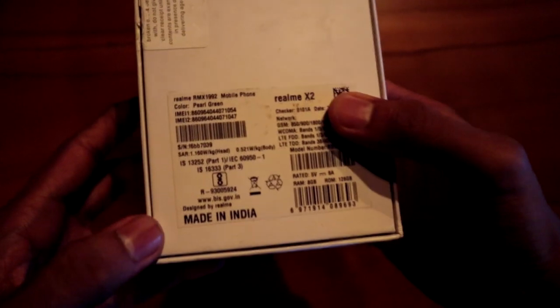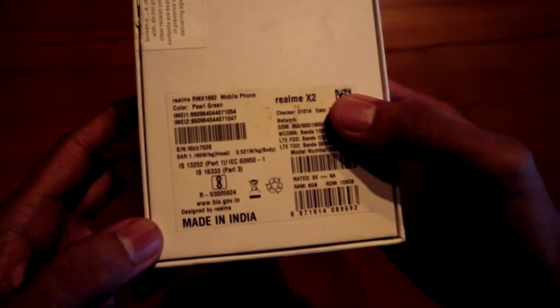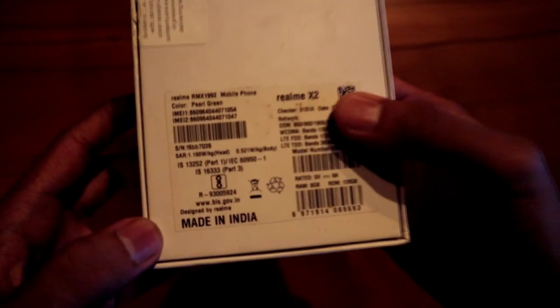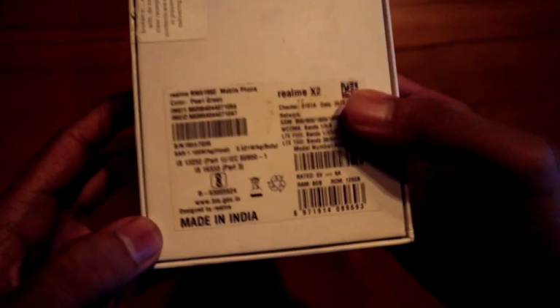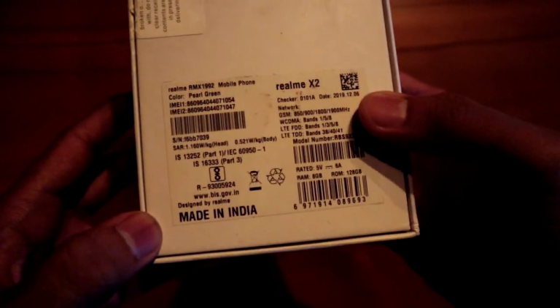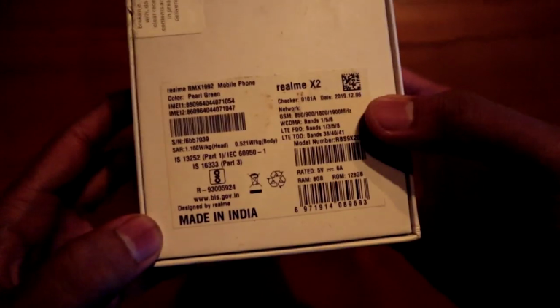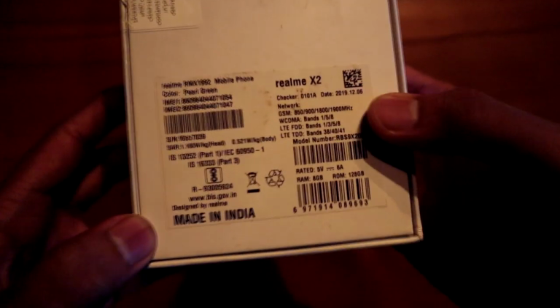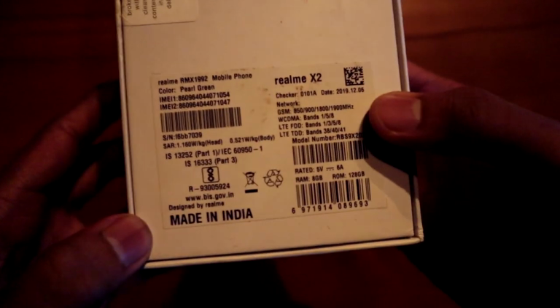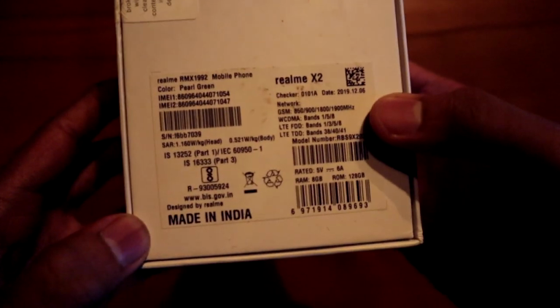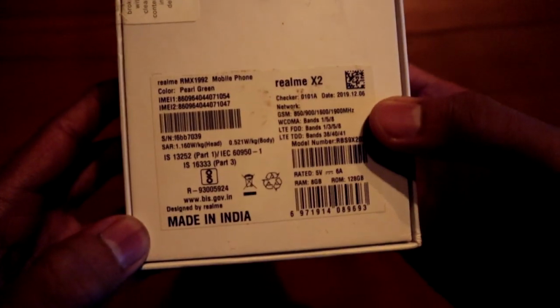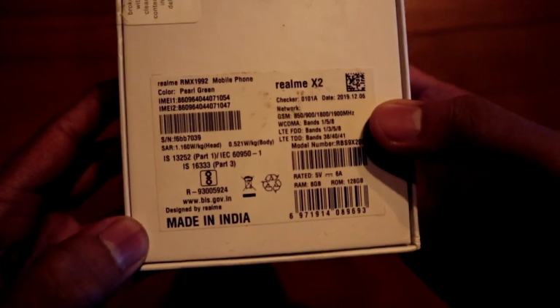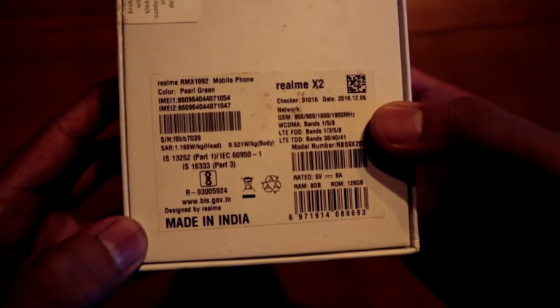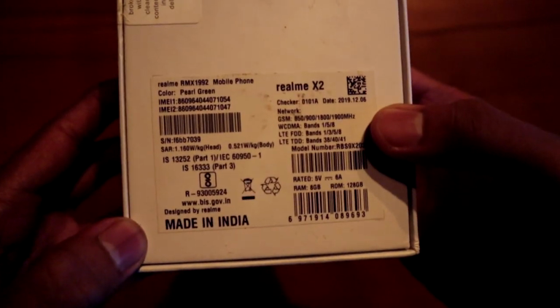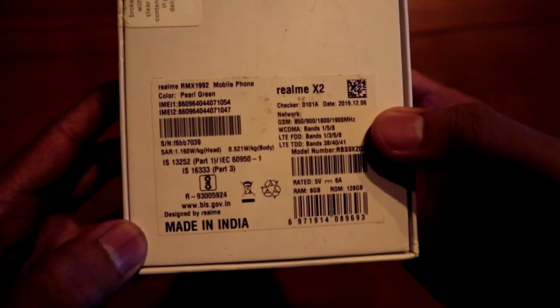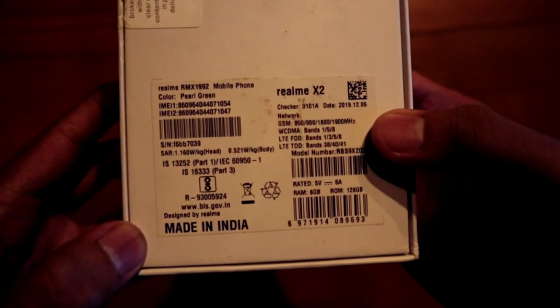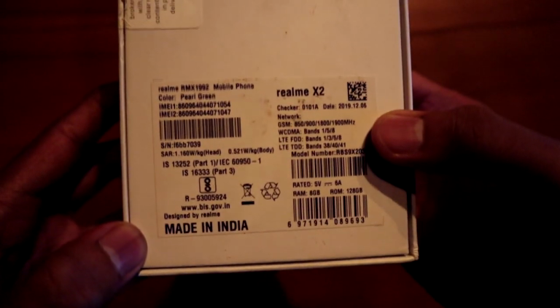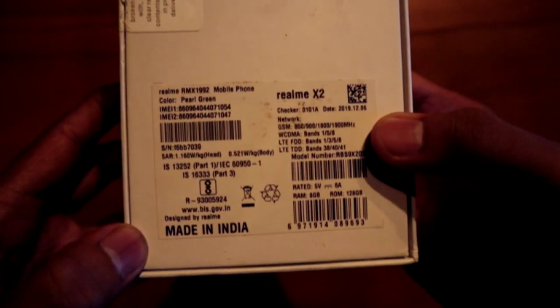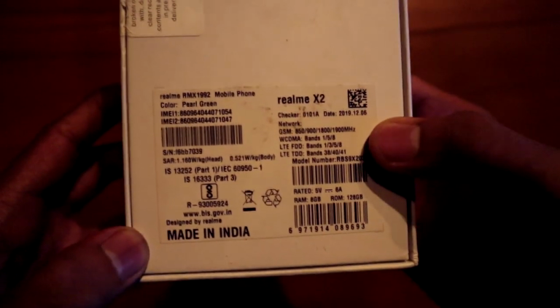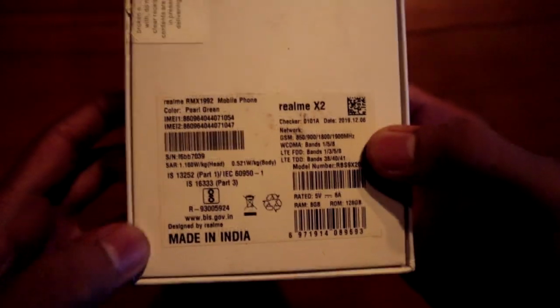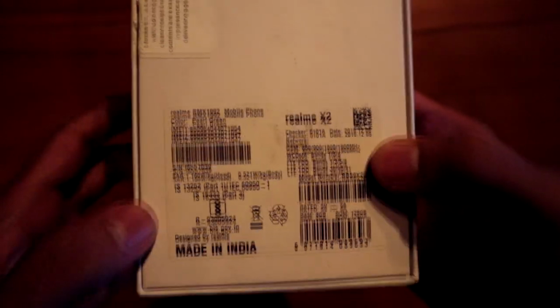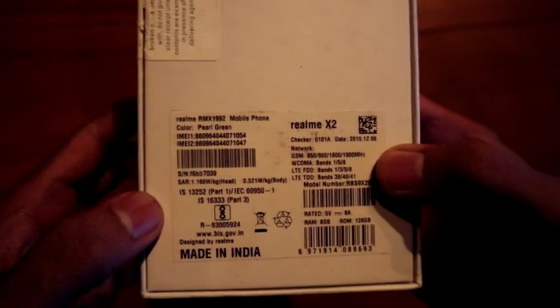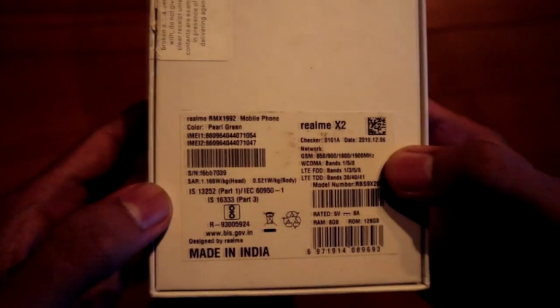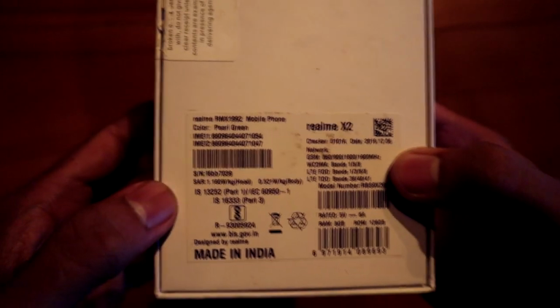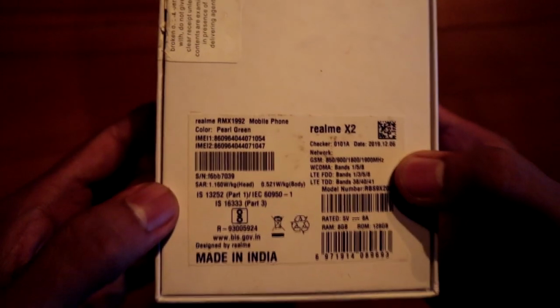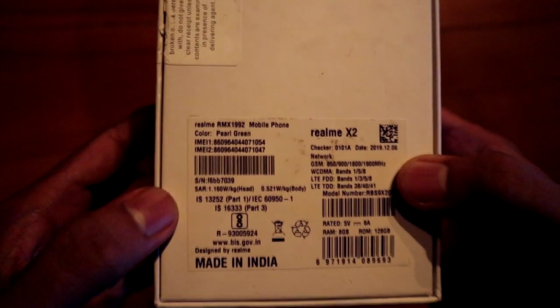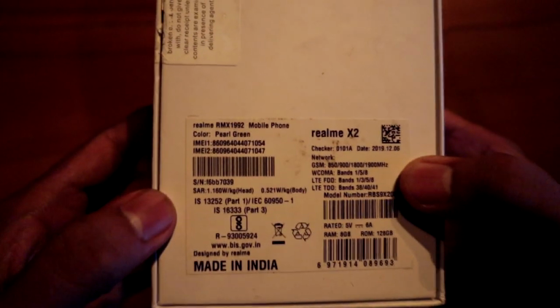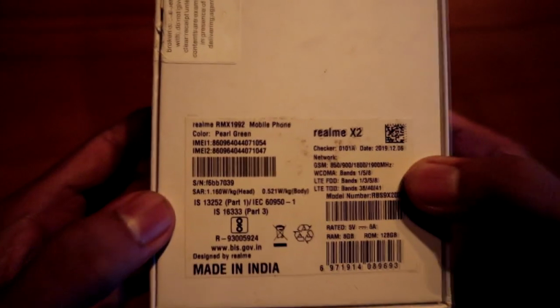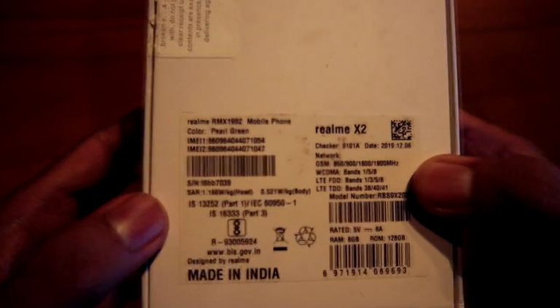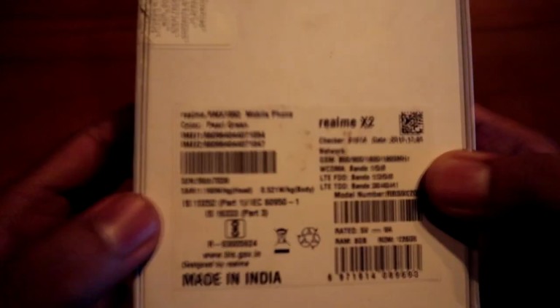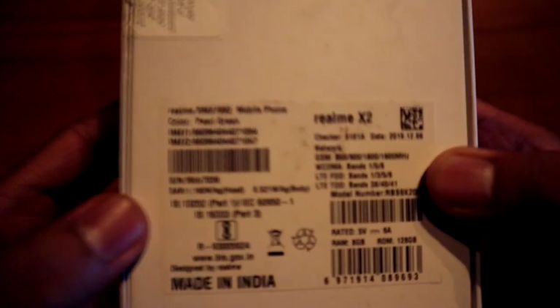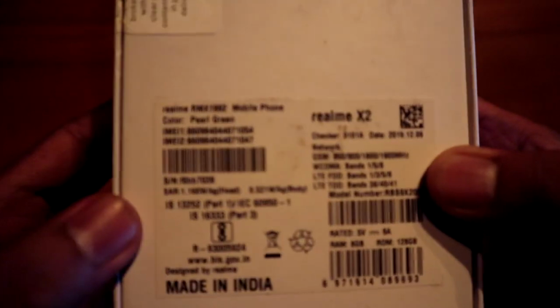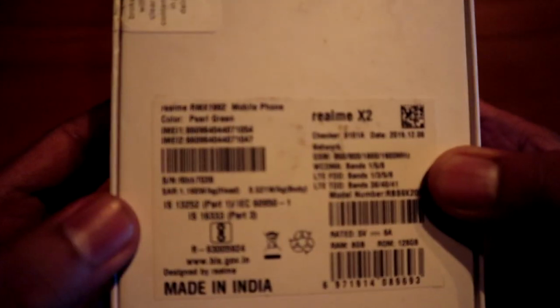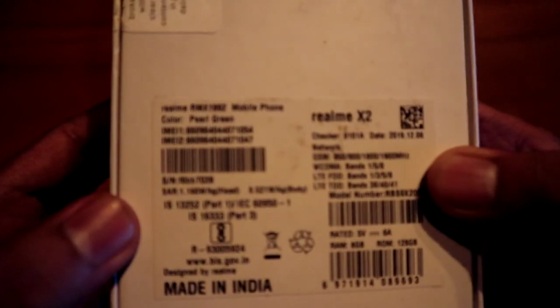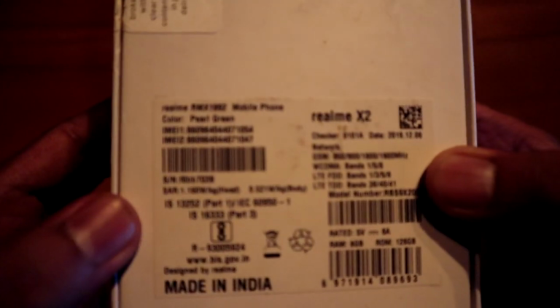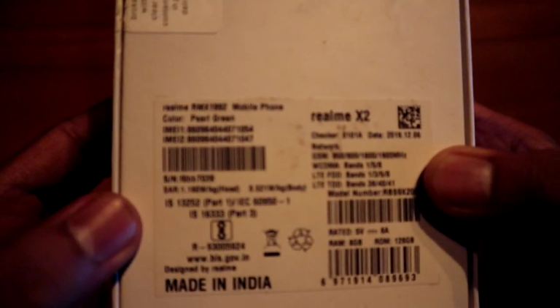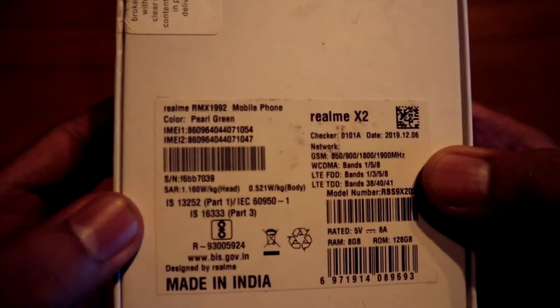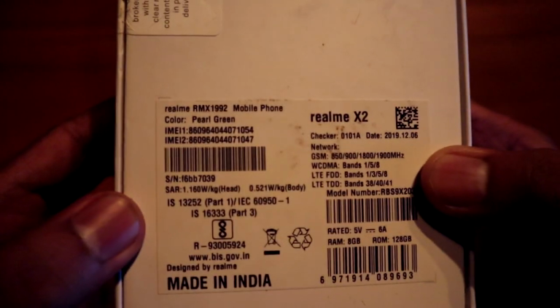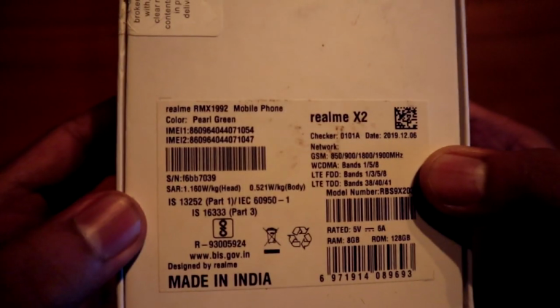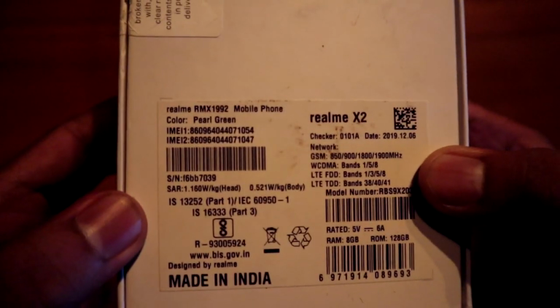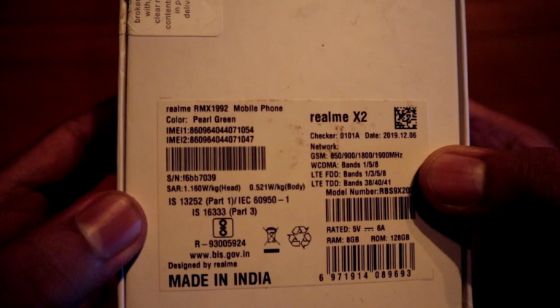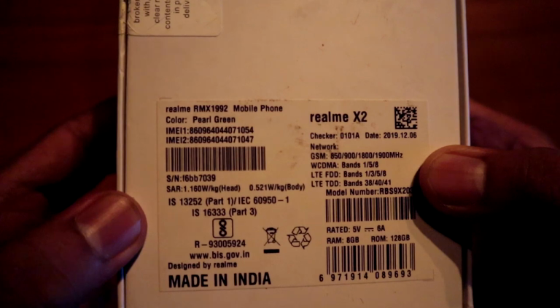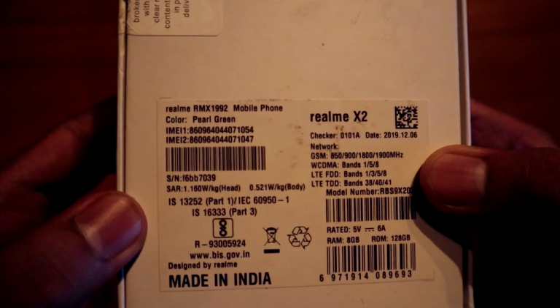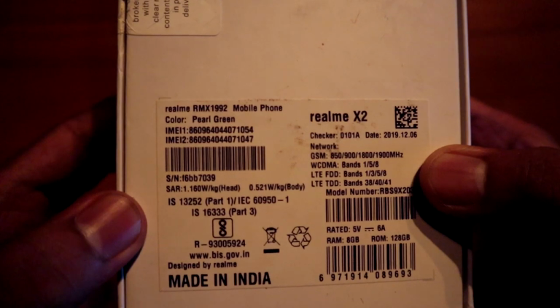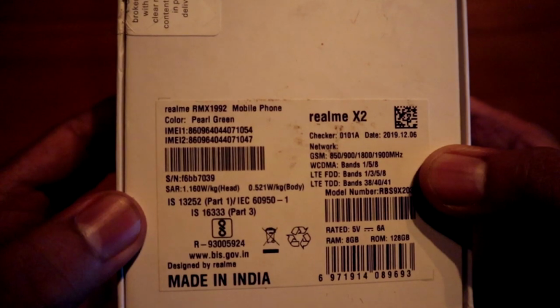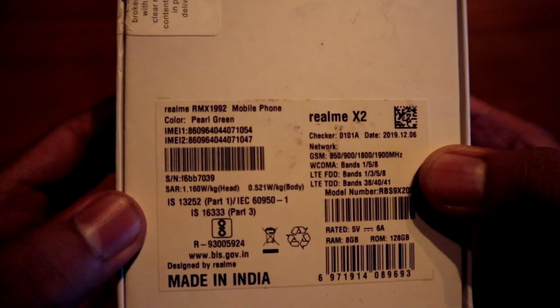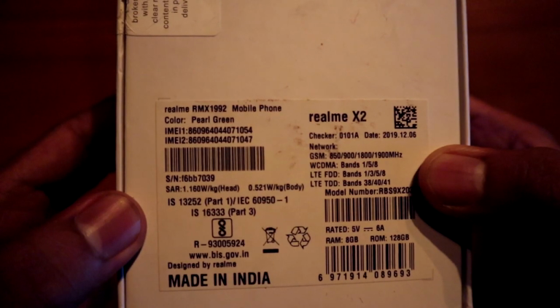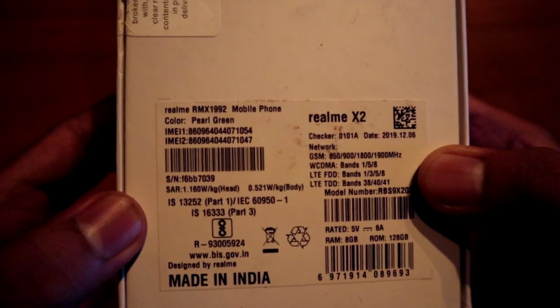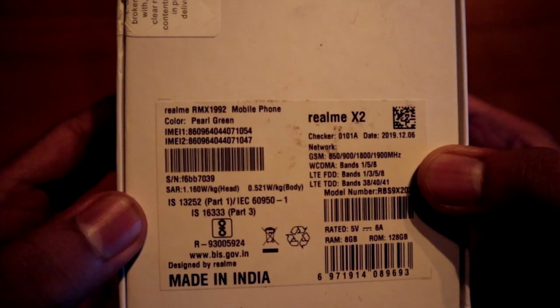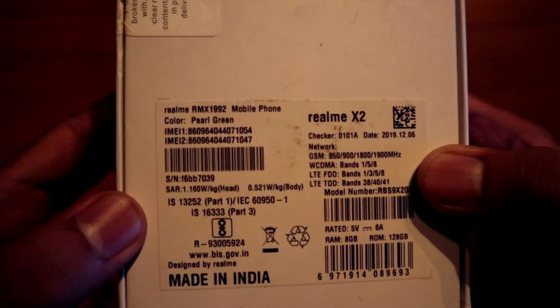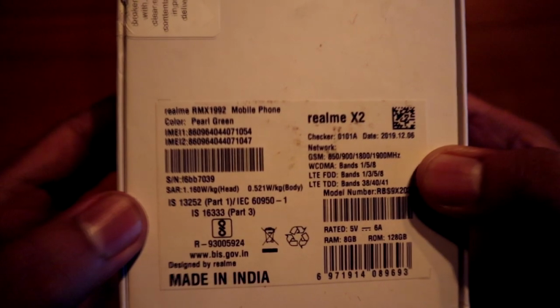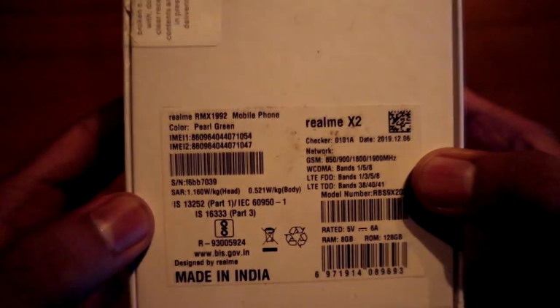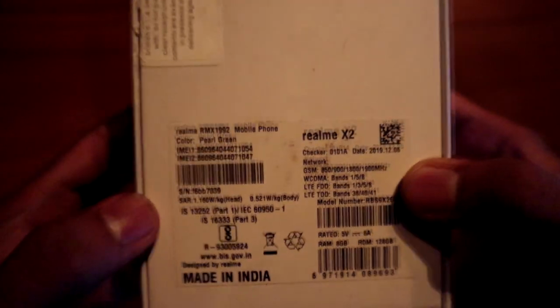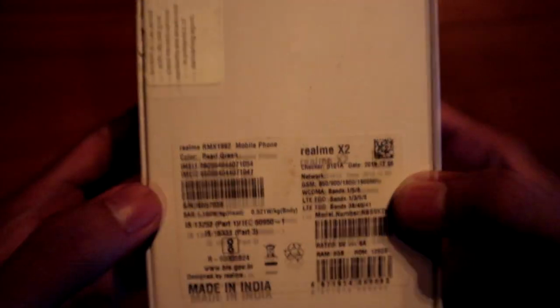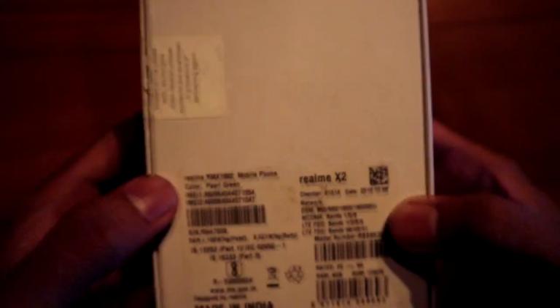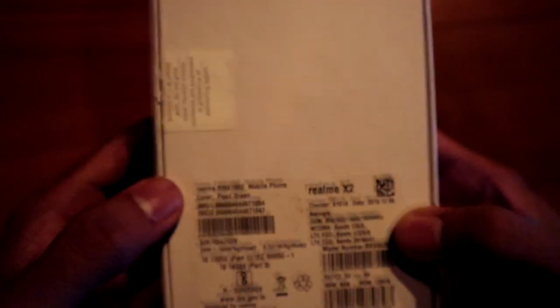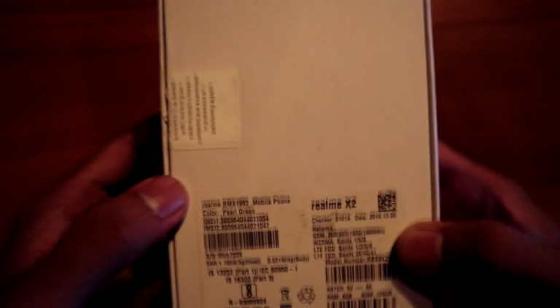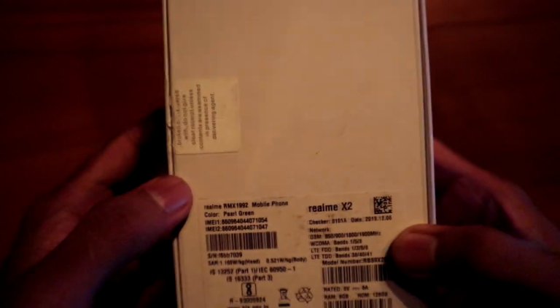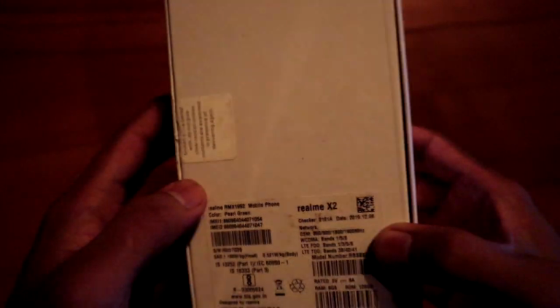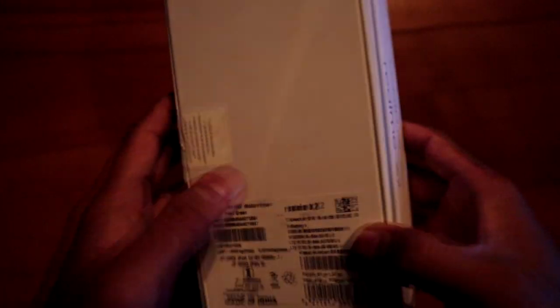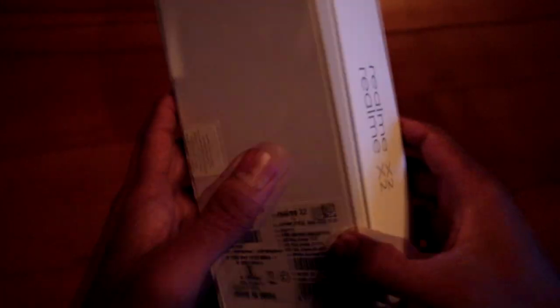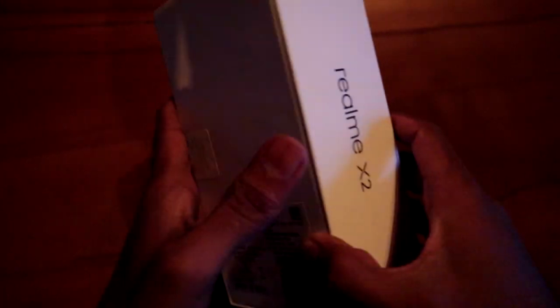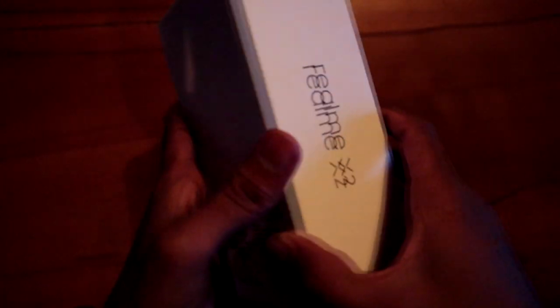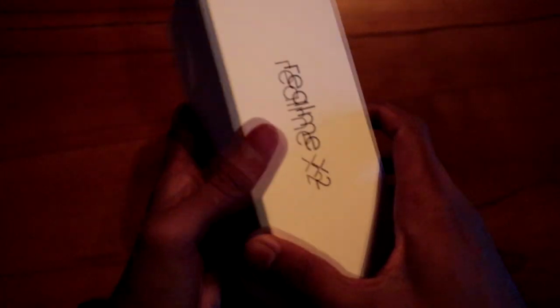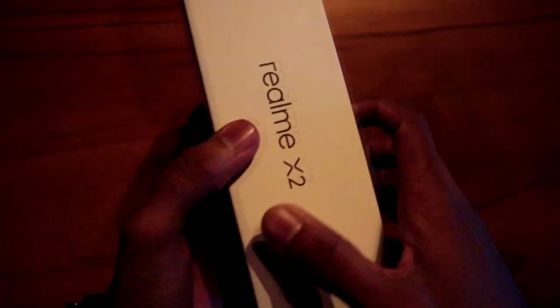It's a 1.60X back. Also, it's in pearl green. This phone has 8GB RAM and 128GB storage.